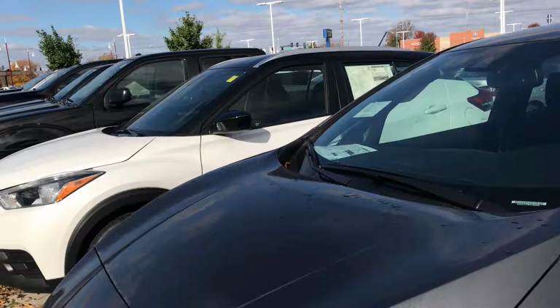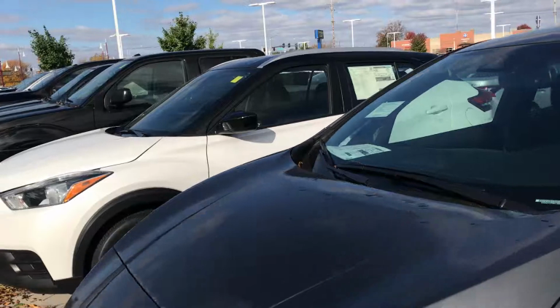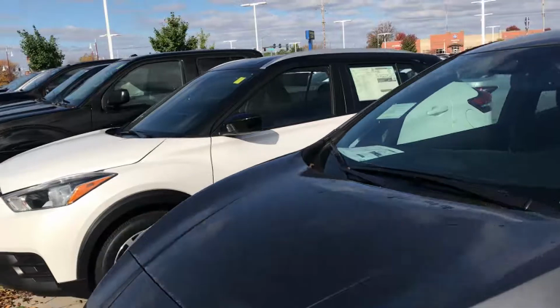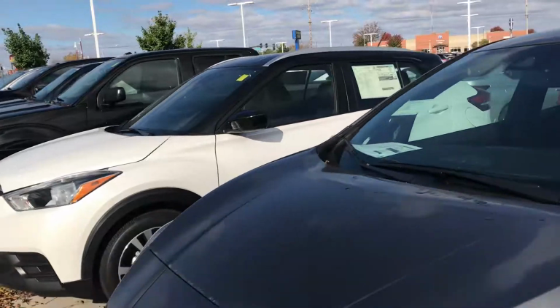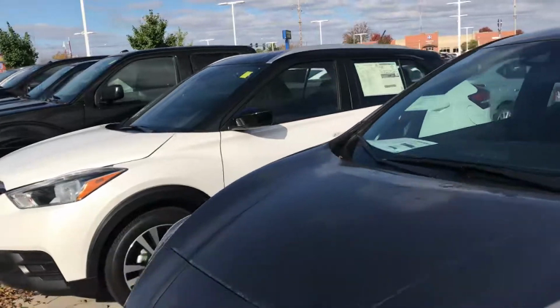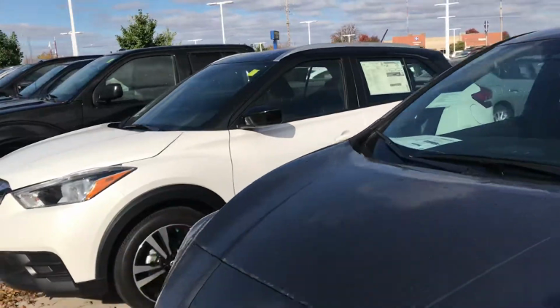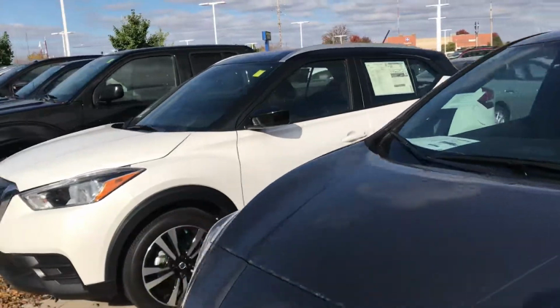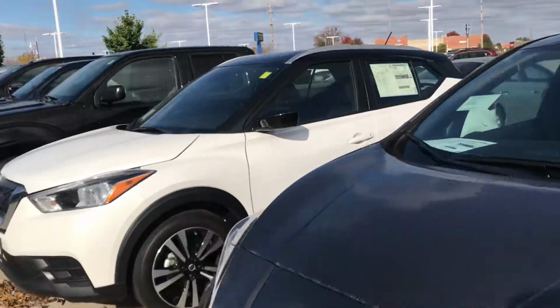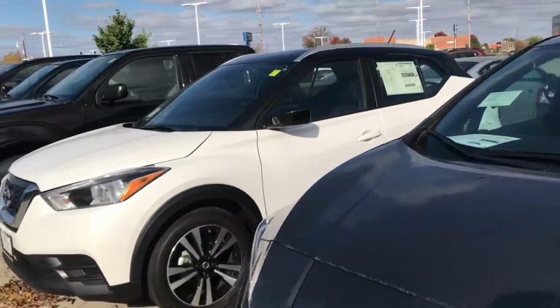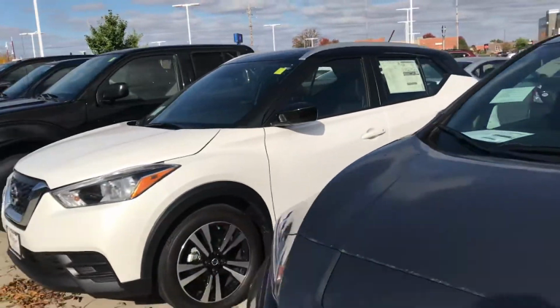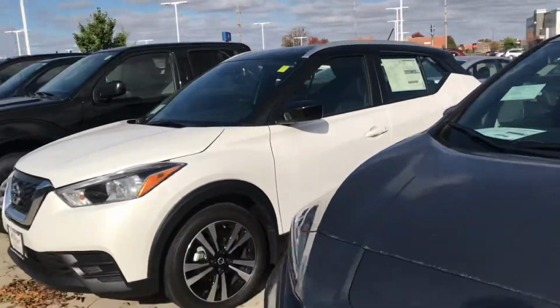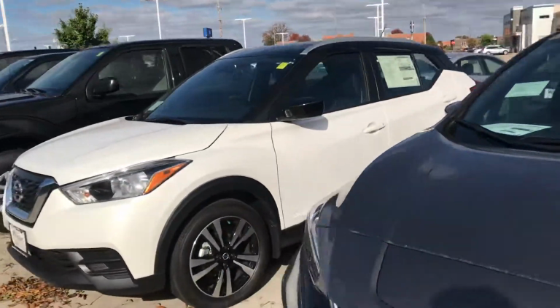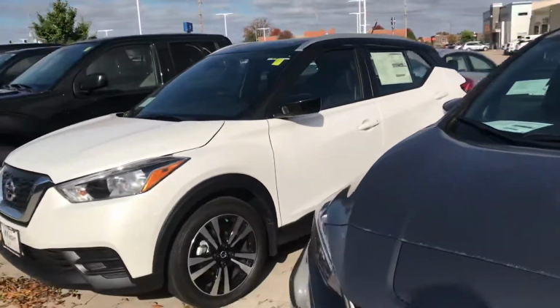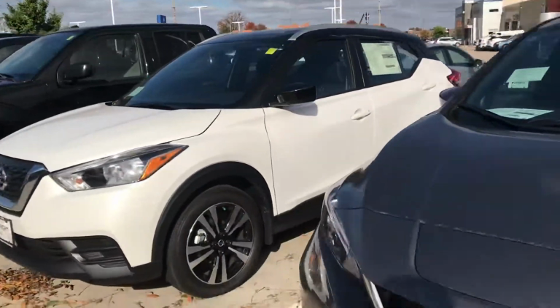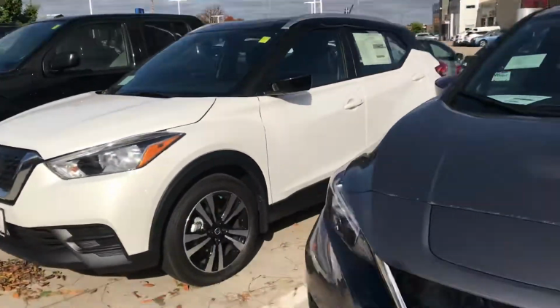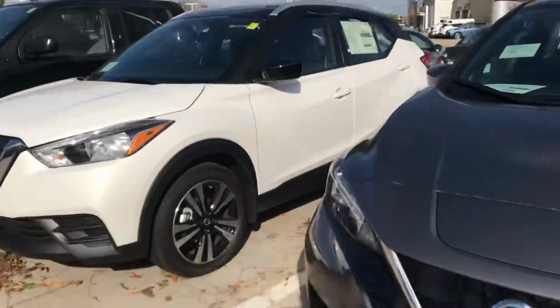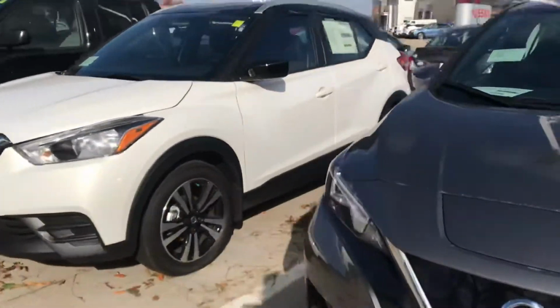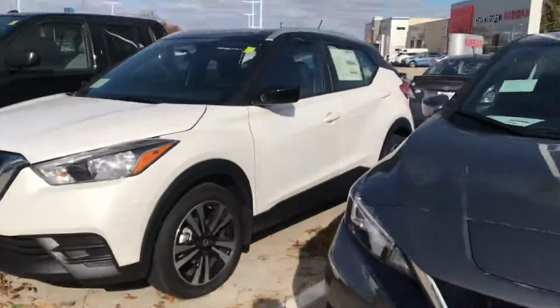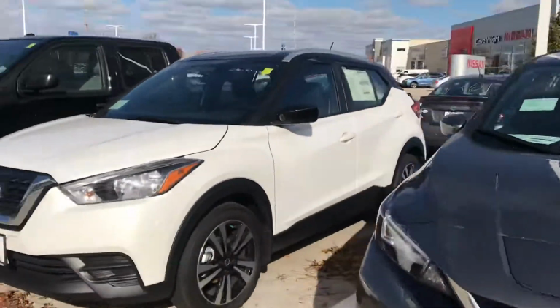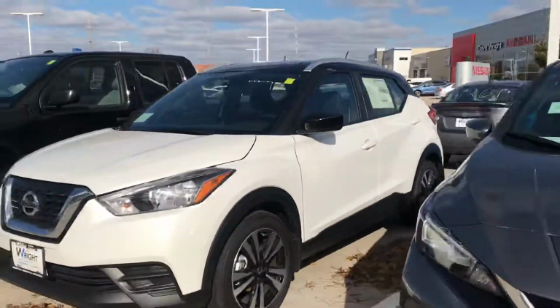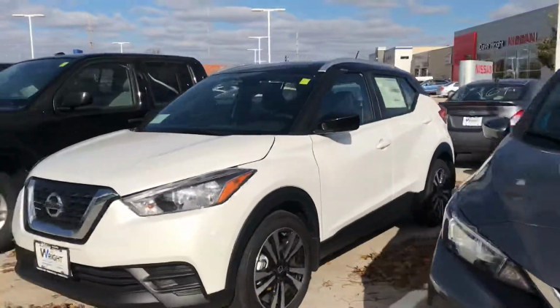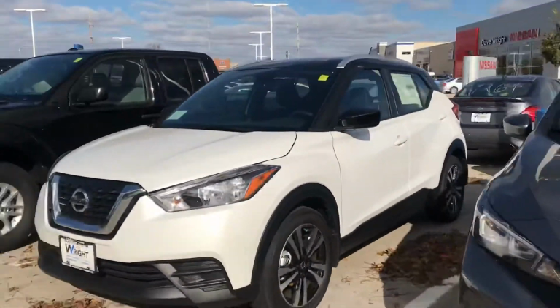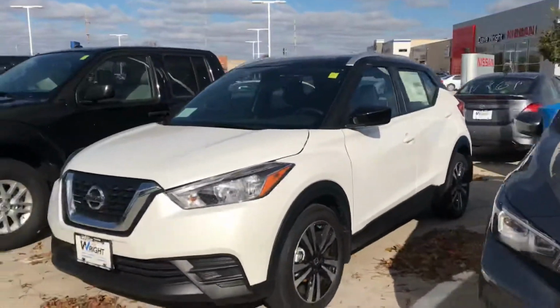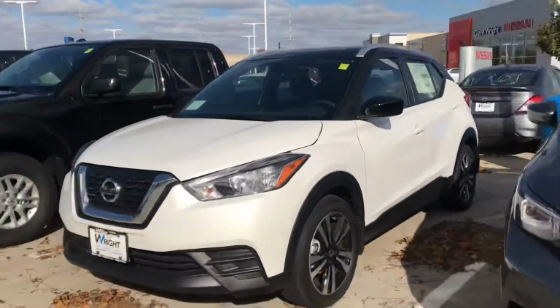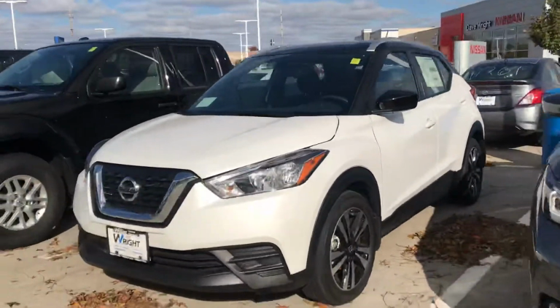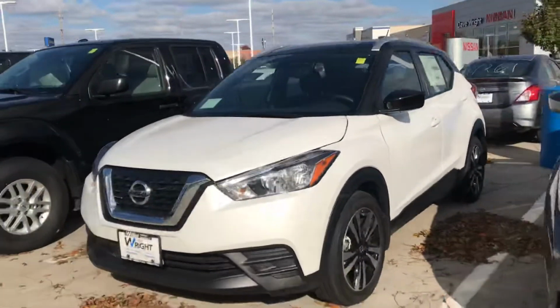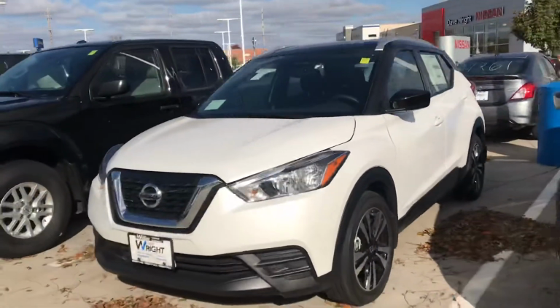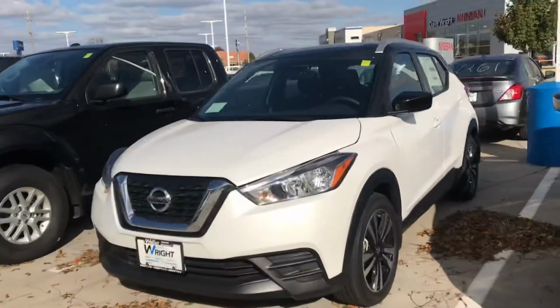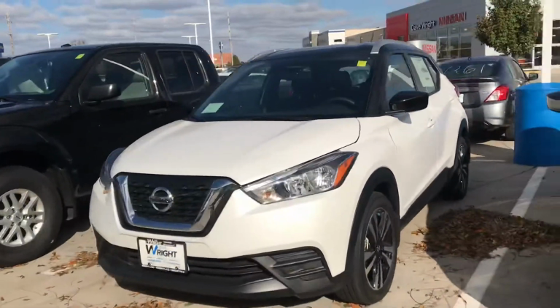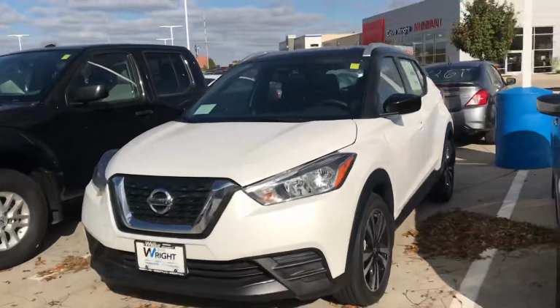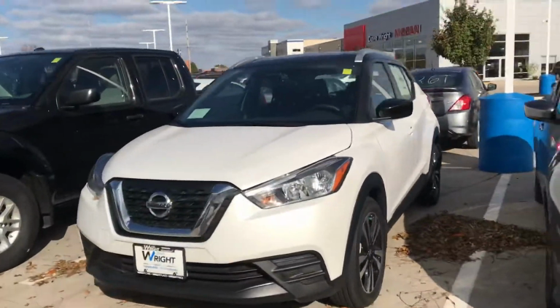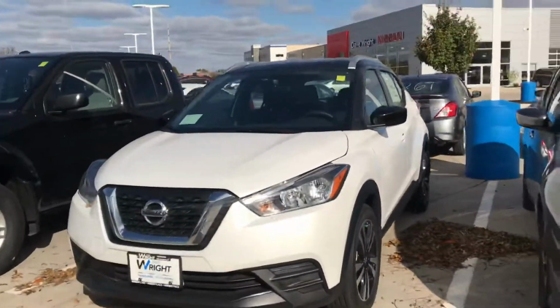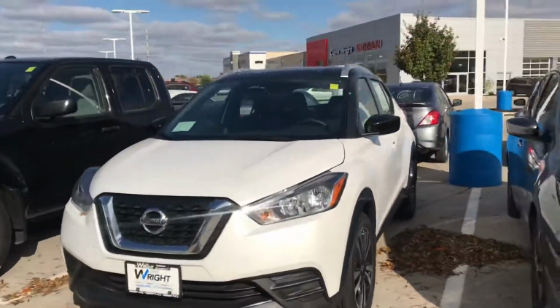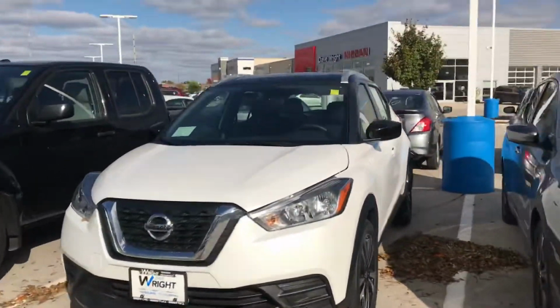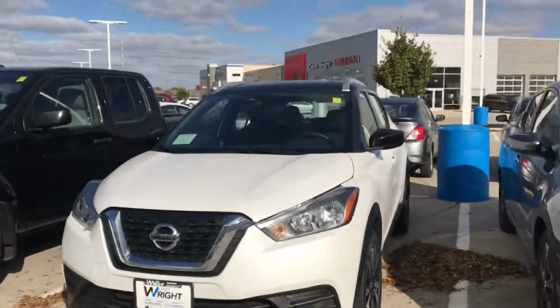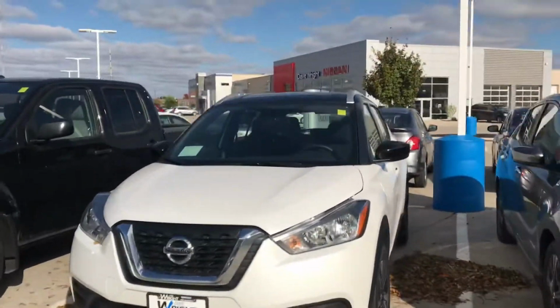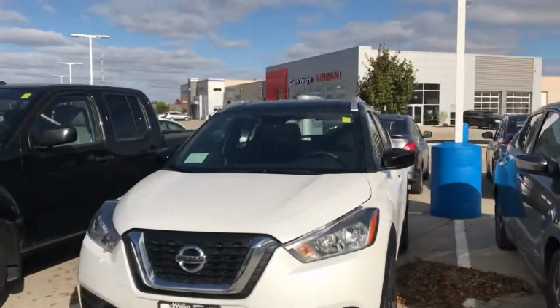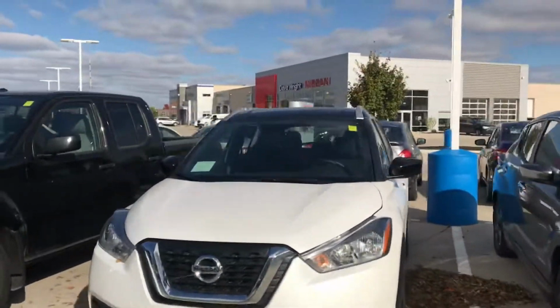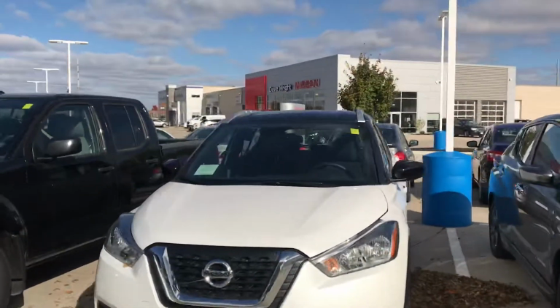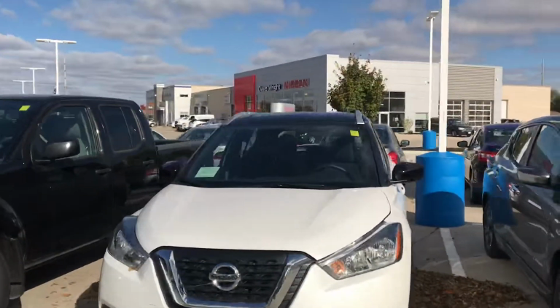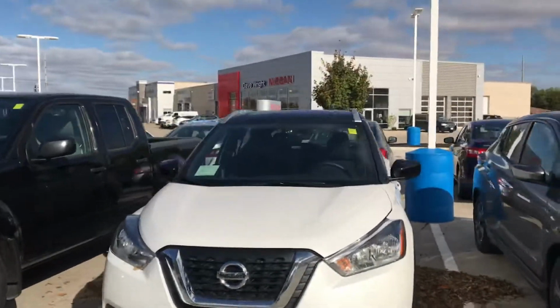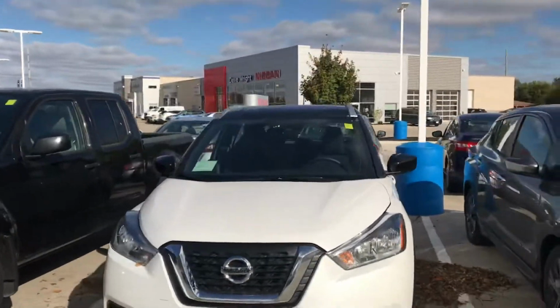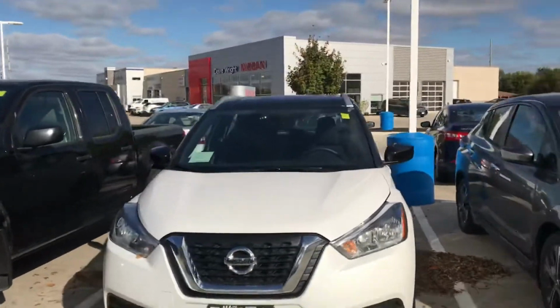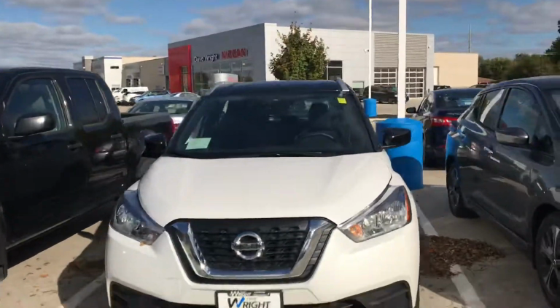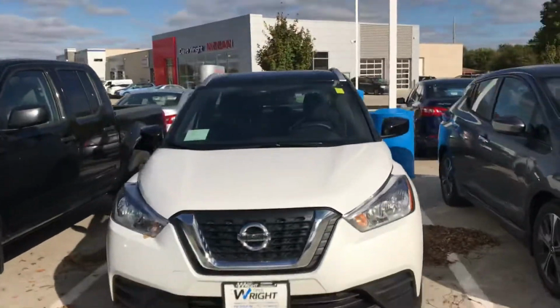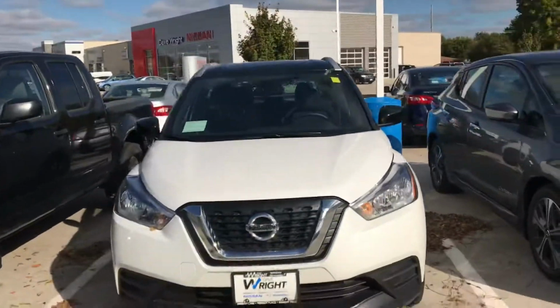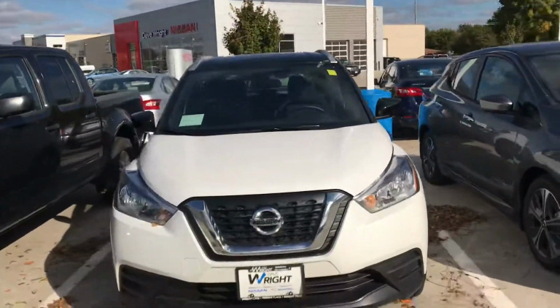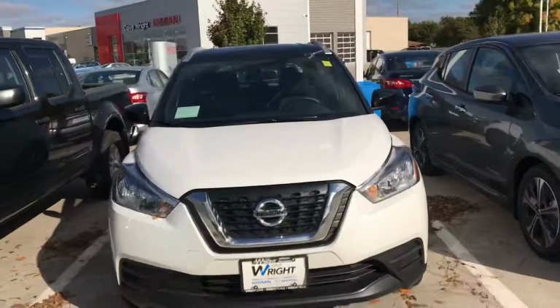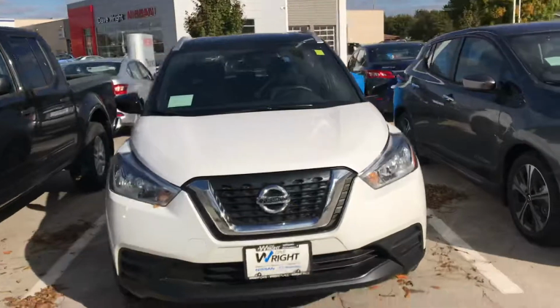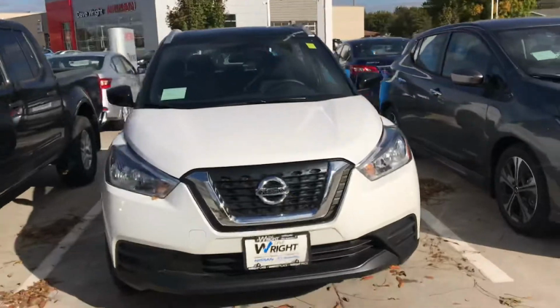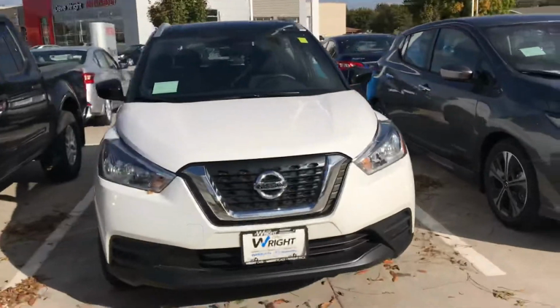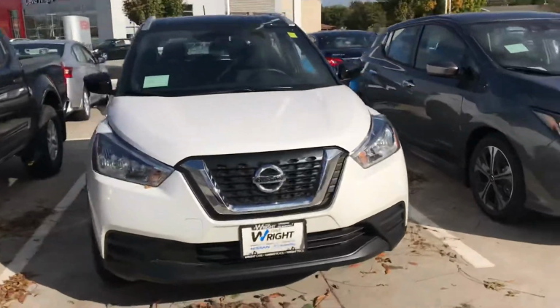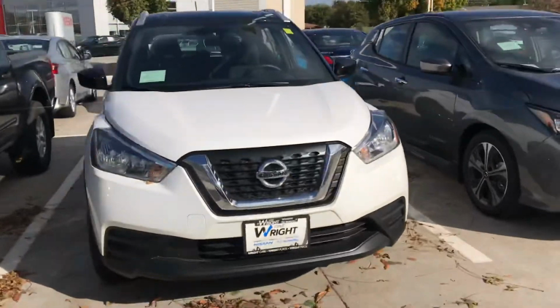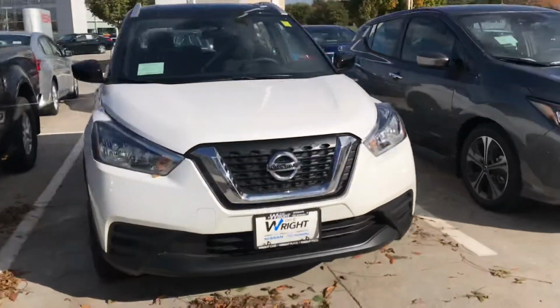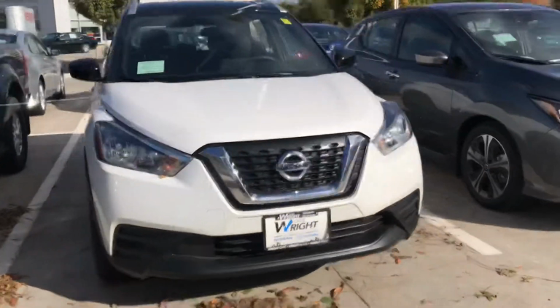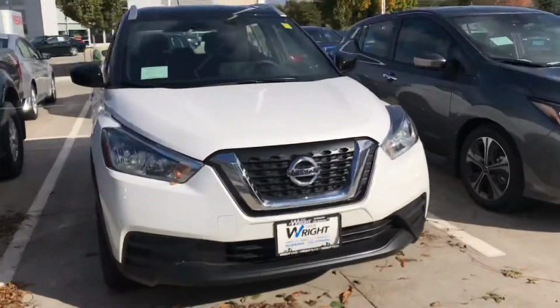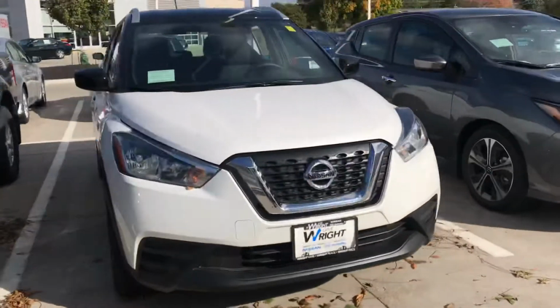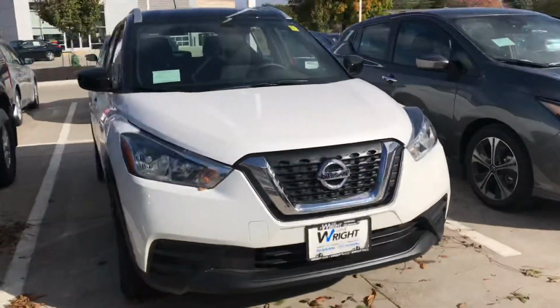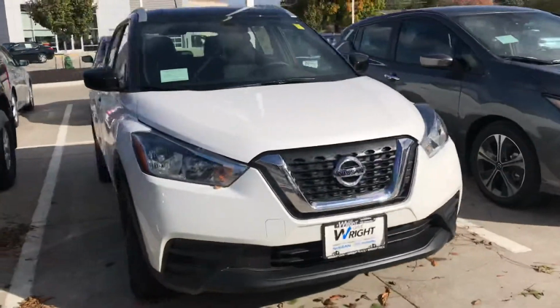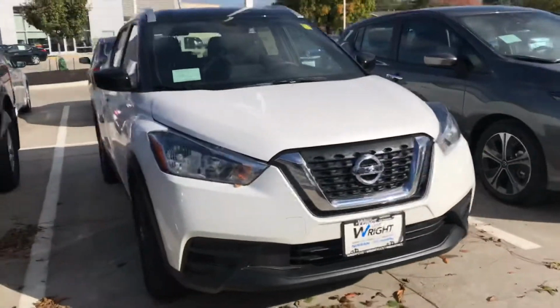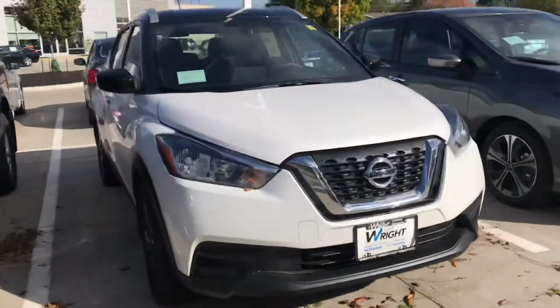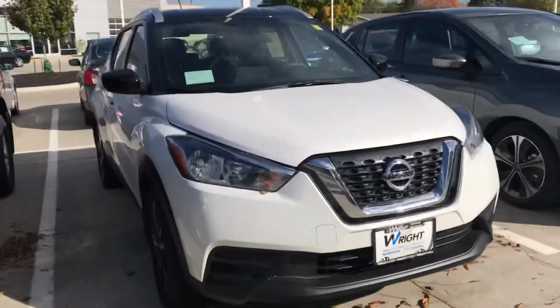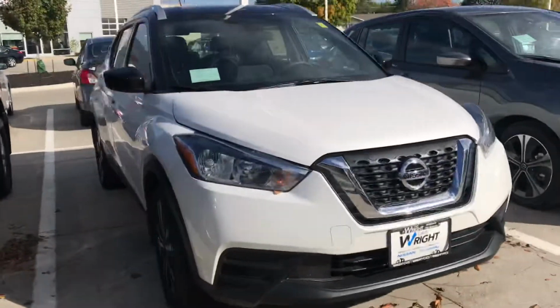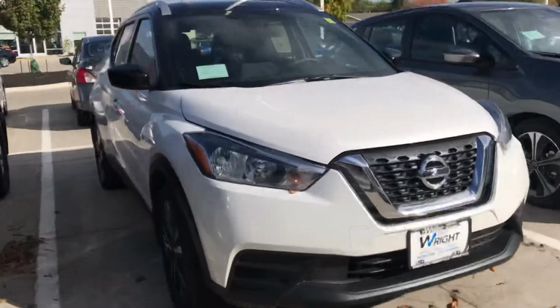Kurt, Tommy McCoola here from Dave Wright Nissan and Subaru. I want to take a quick moment here and I want to show off the Nissan Kicks.